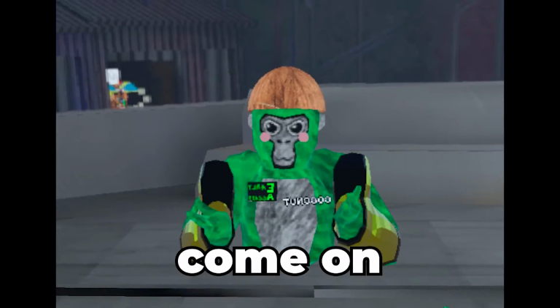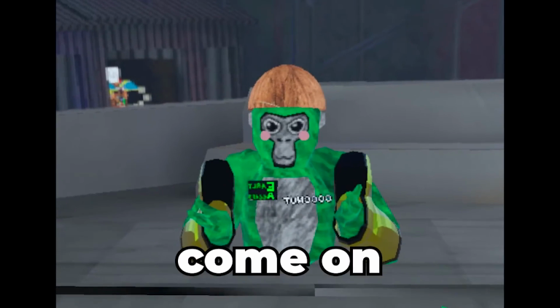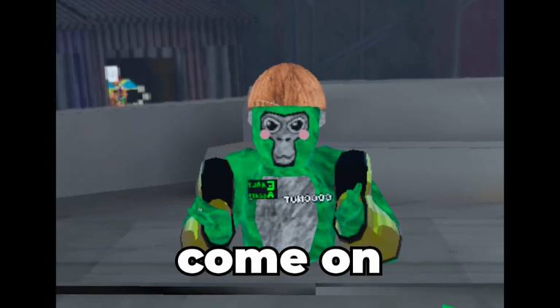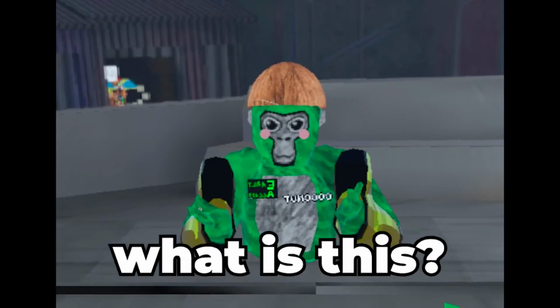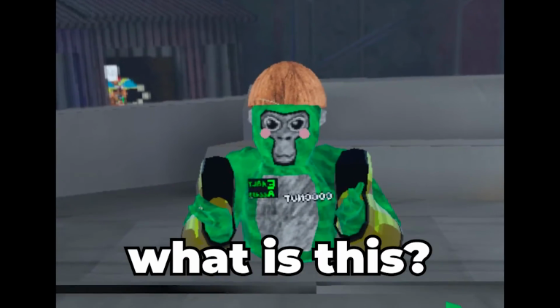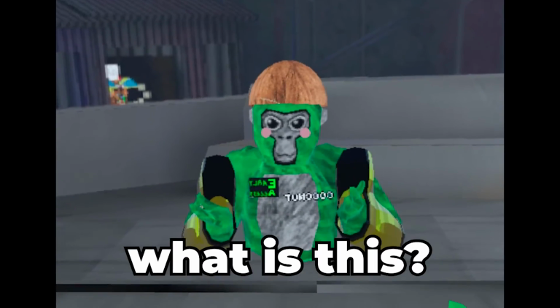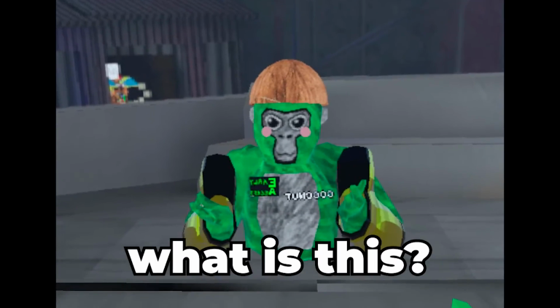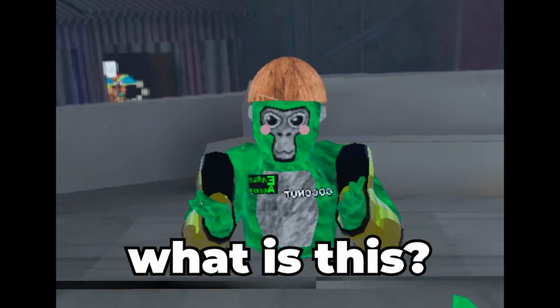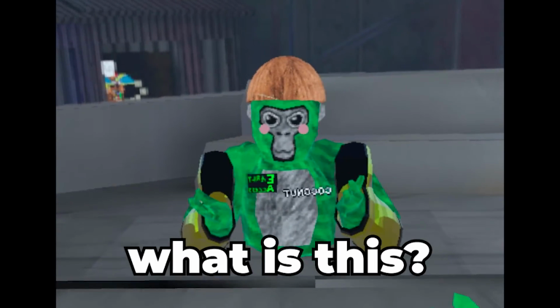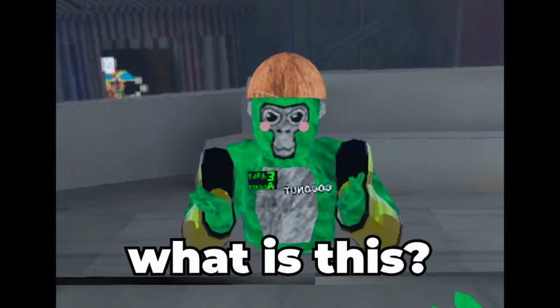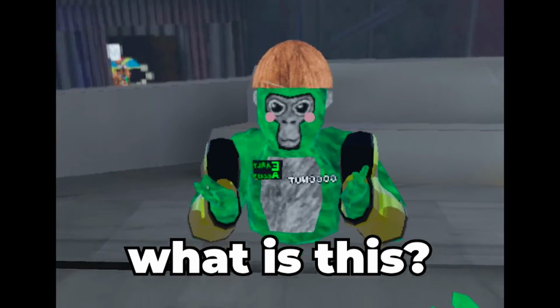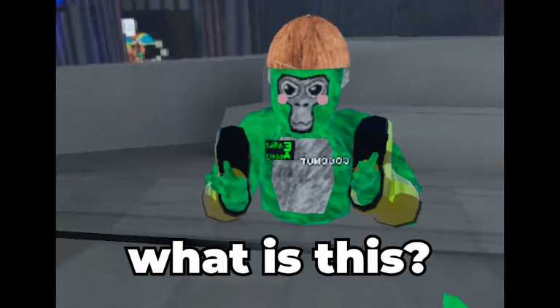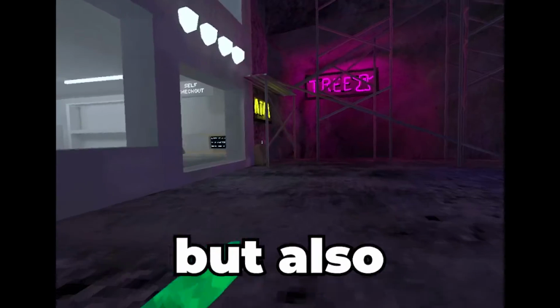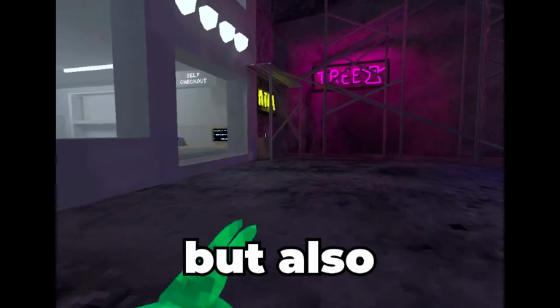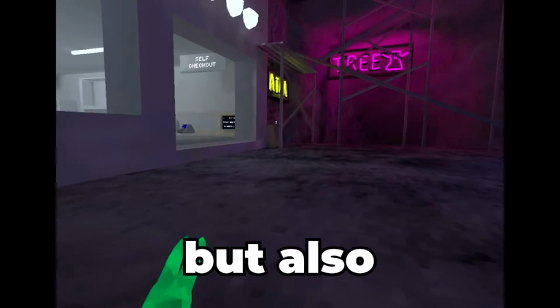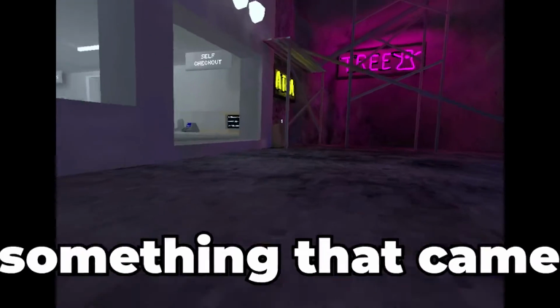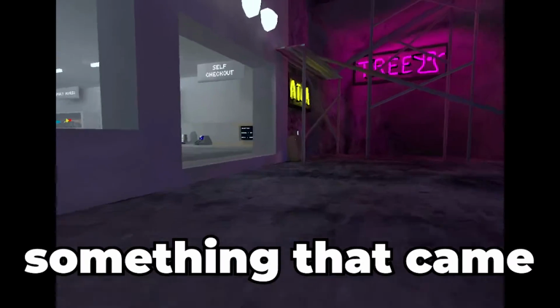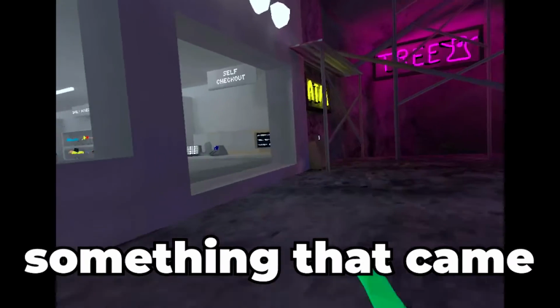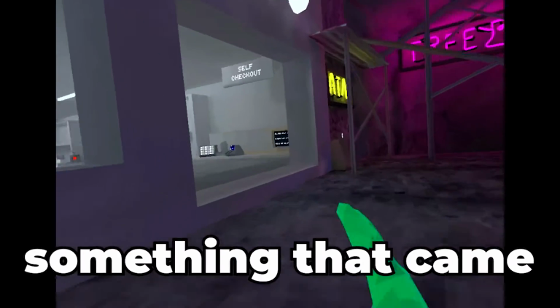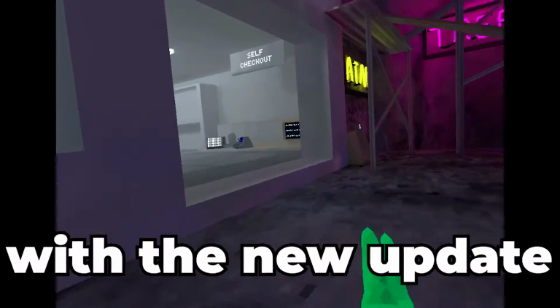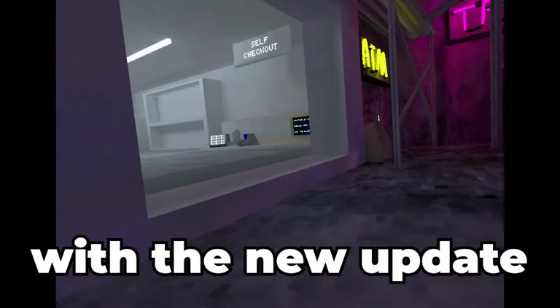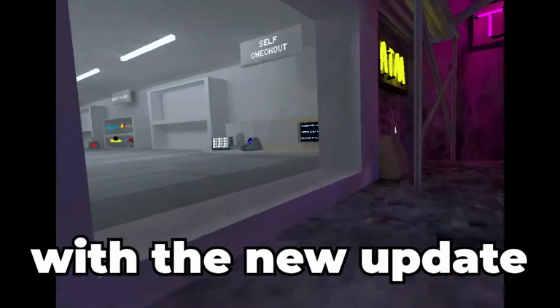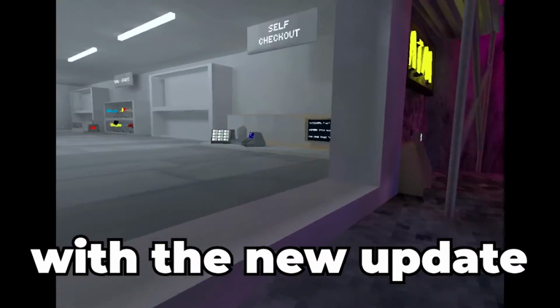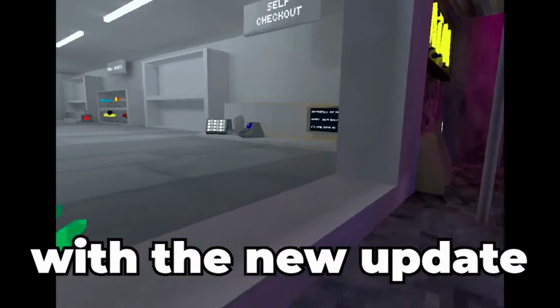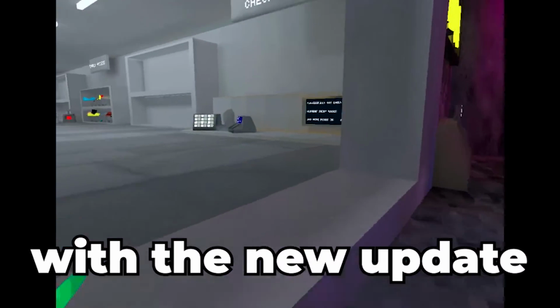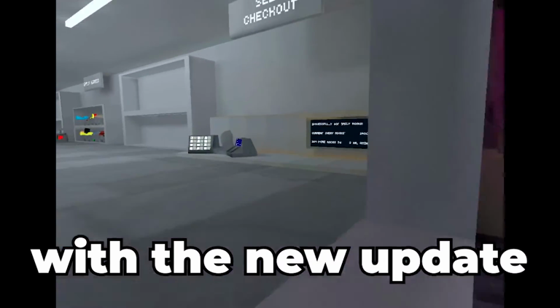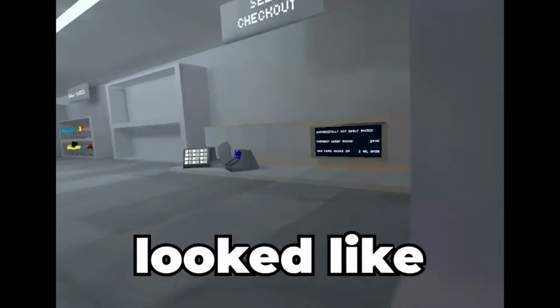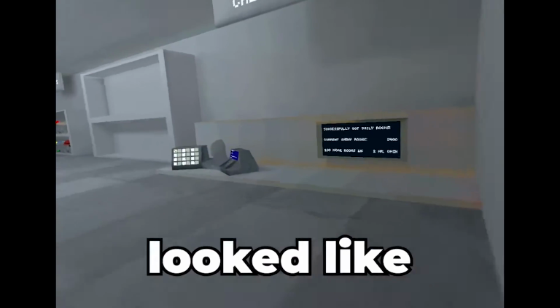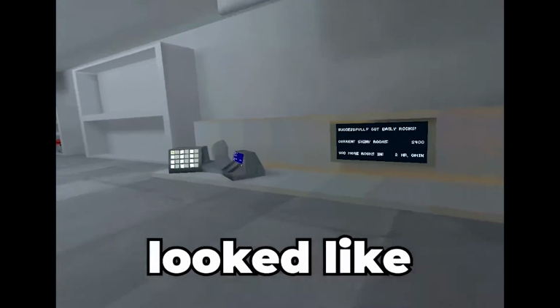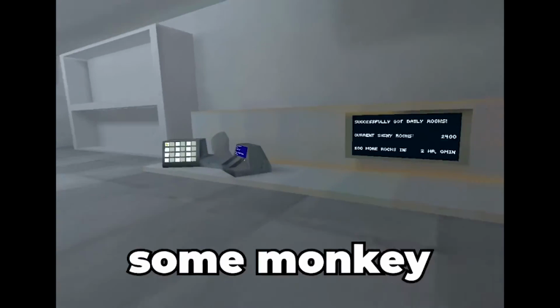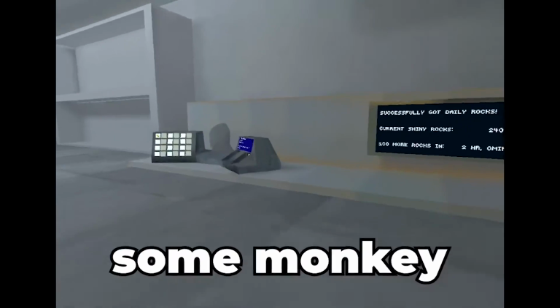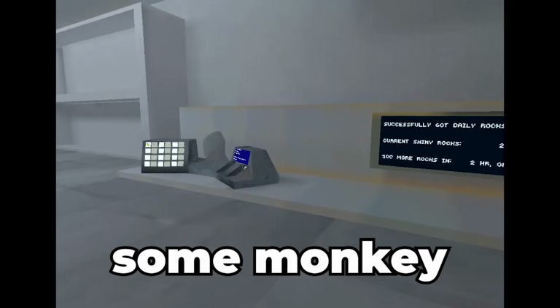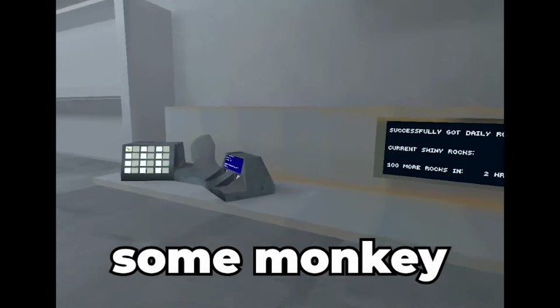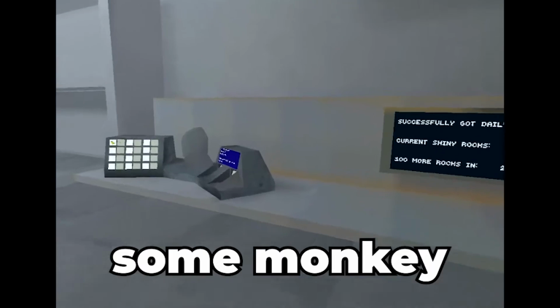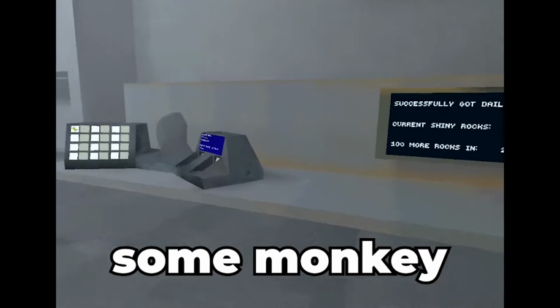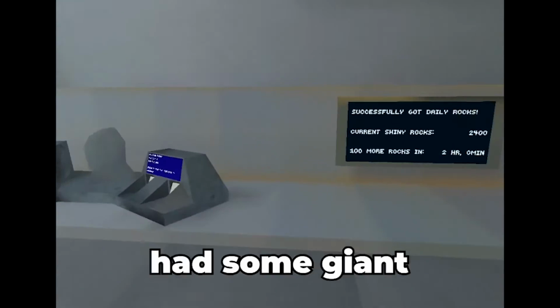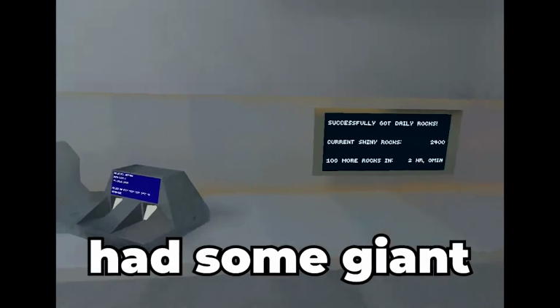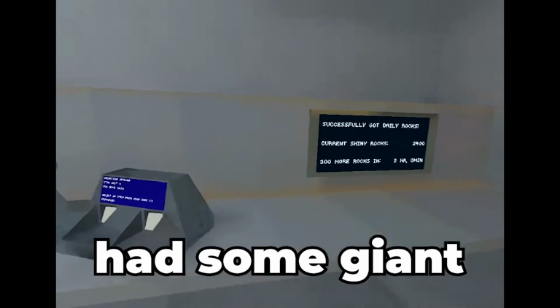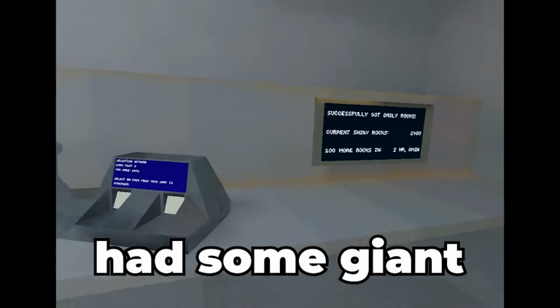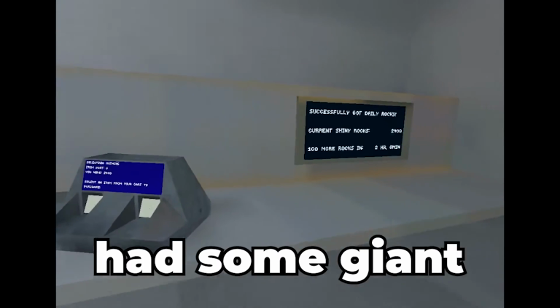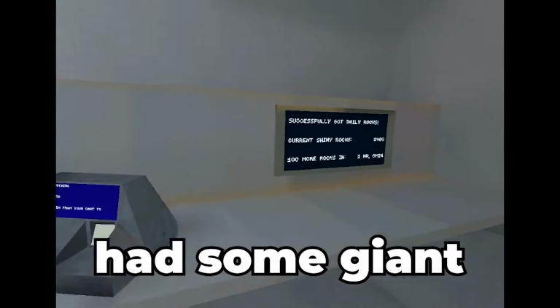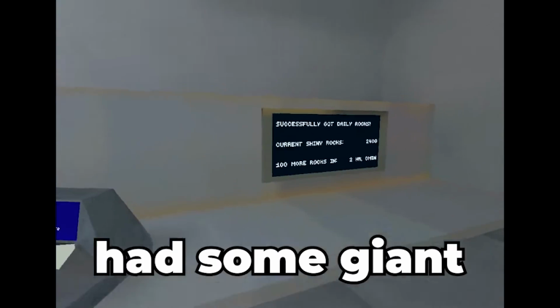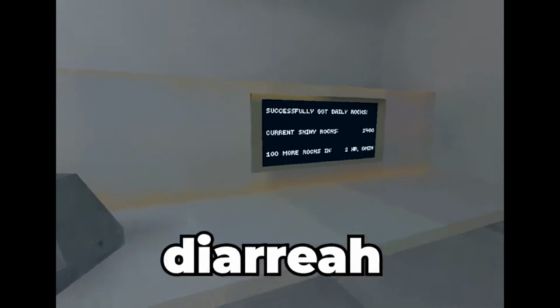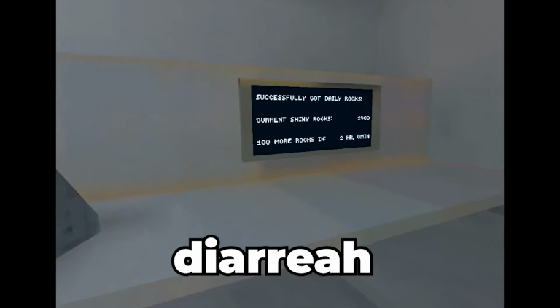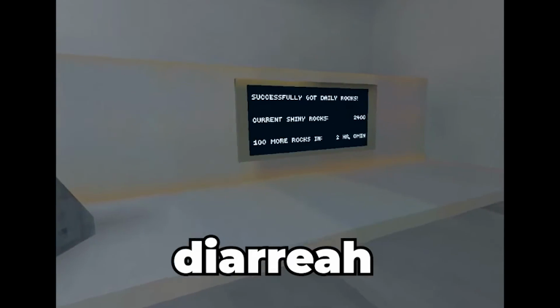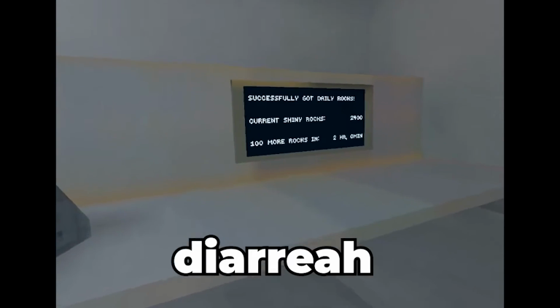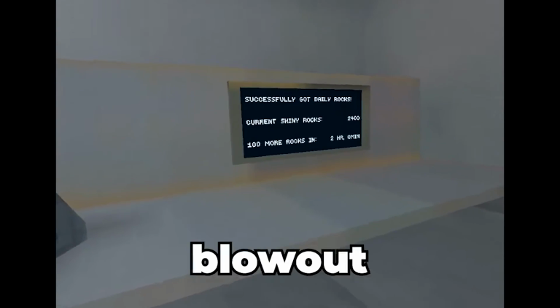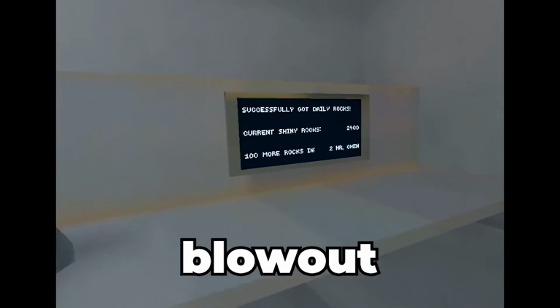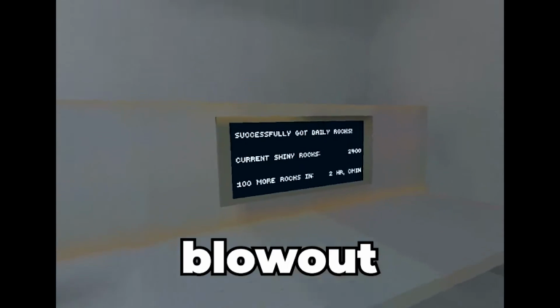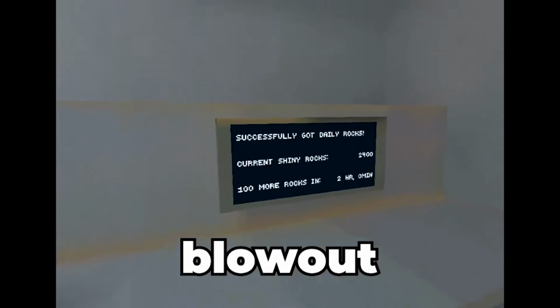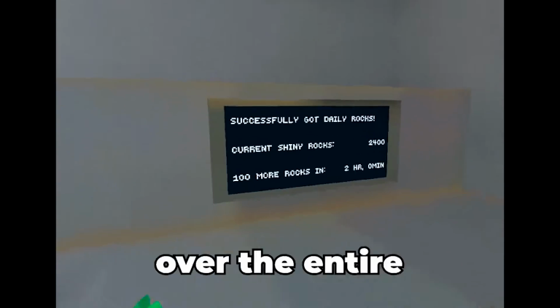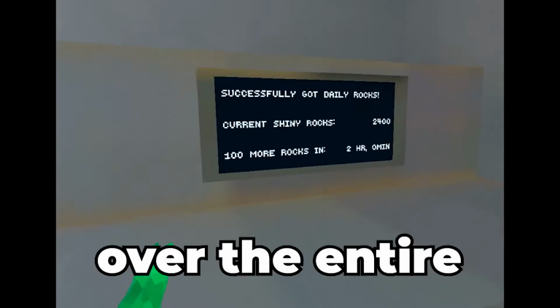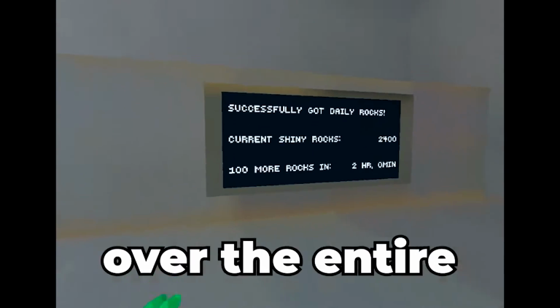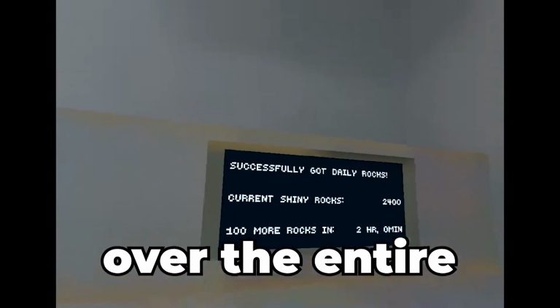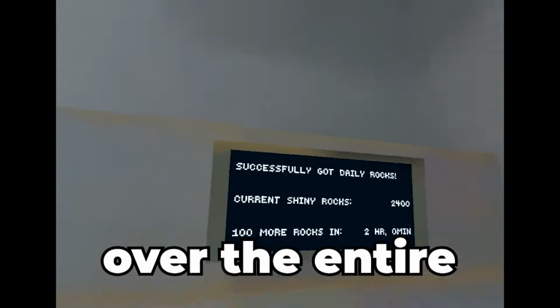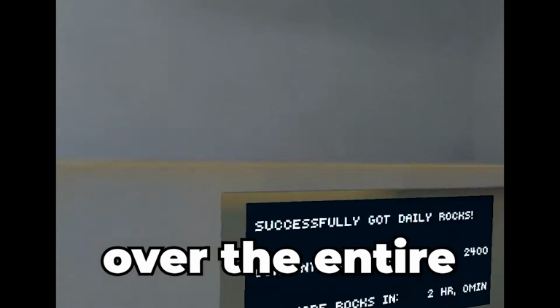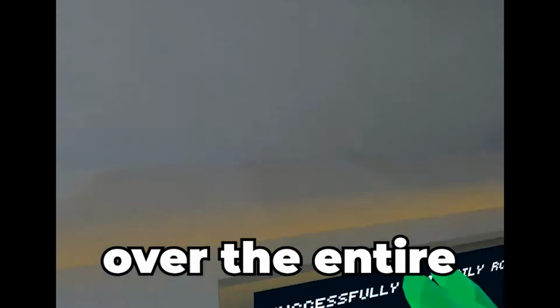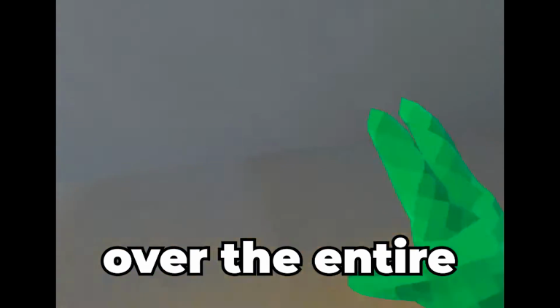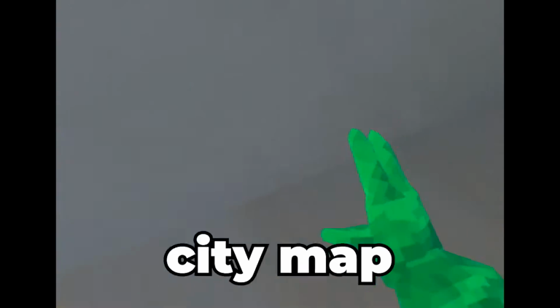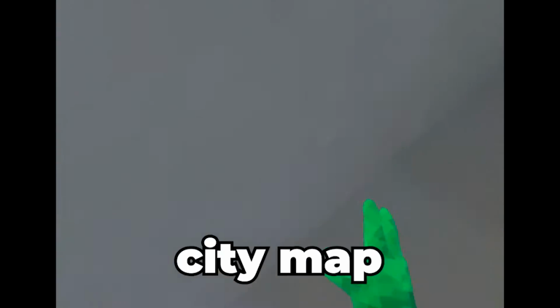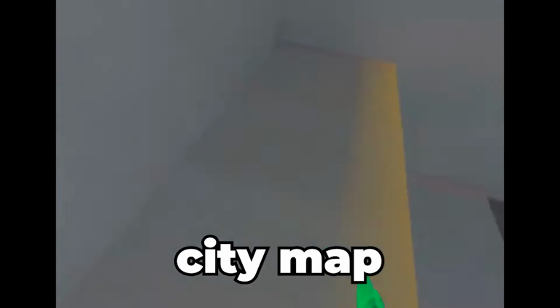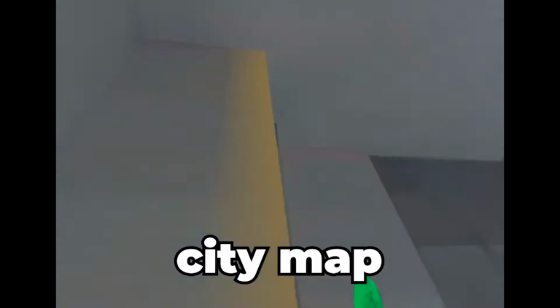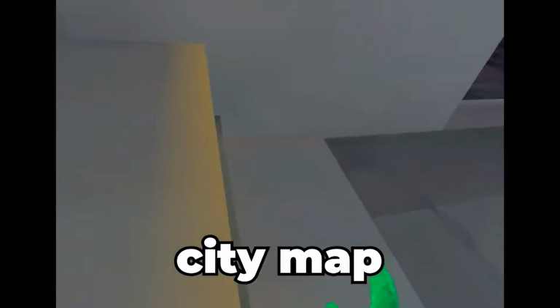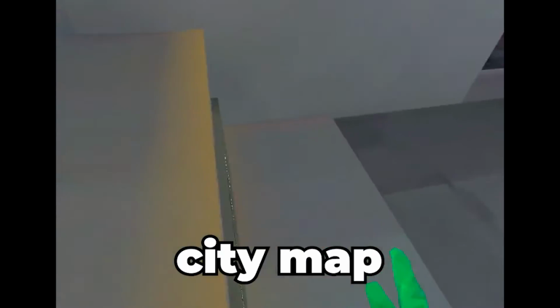Come on, what is this? But also, something that came with the new update looked like some monkey had some giant diarrhea blowout over the entire city map.